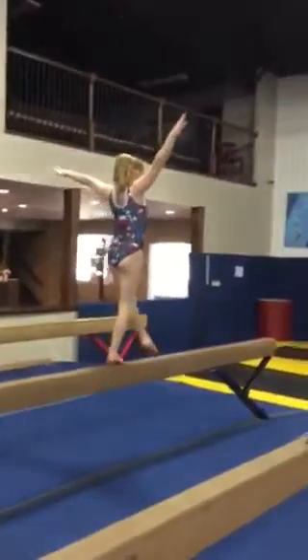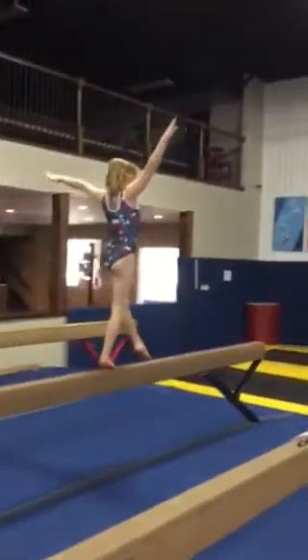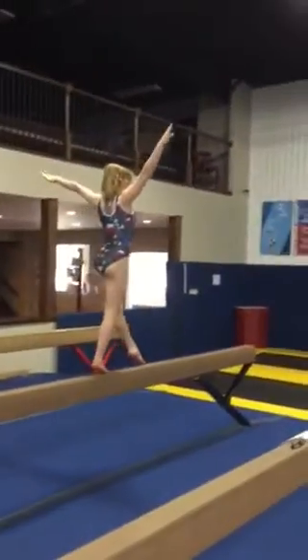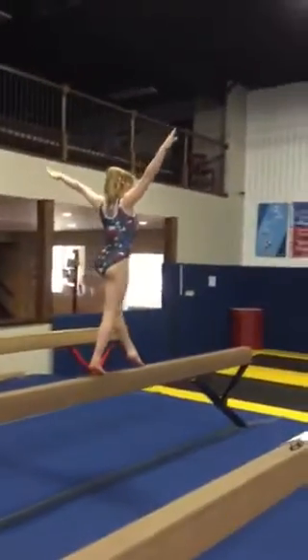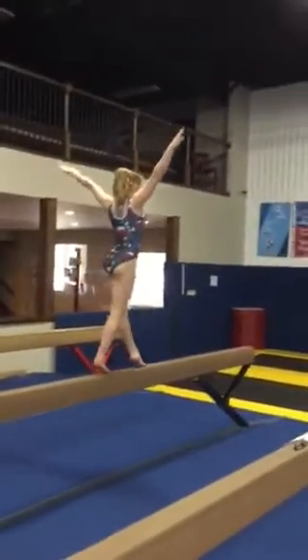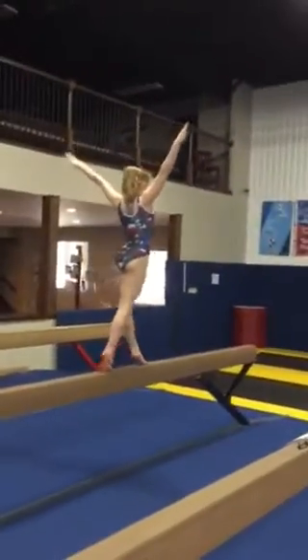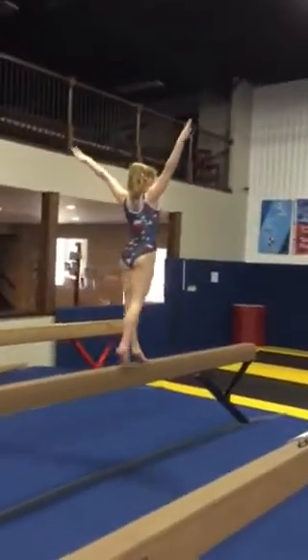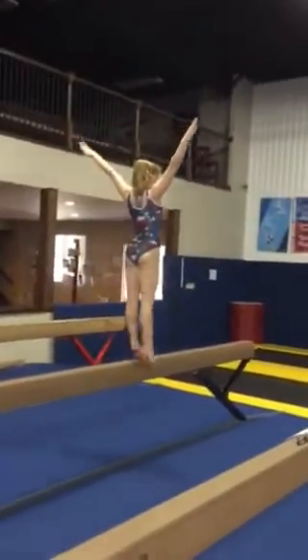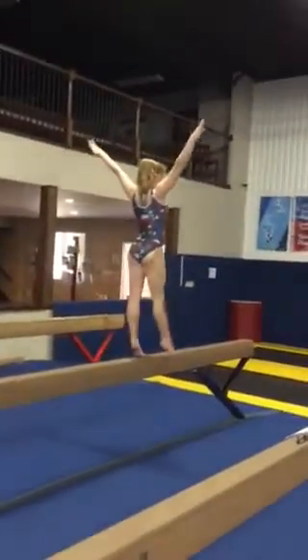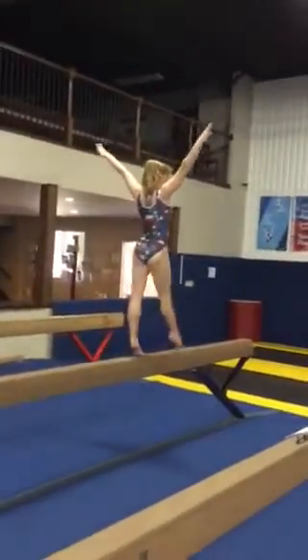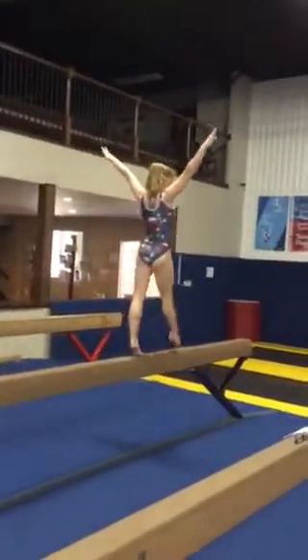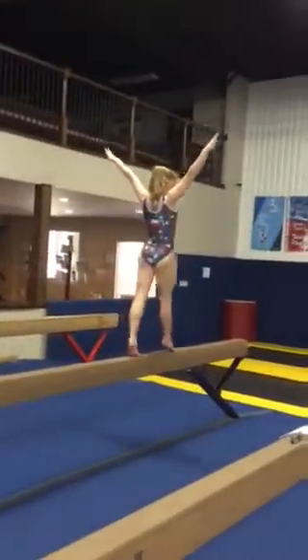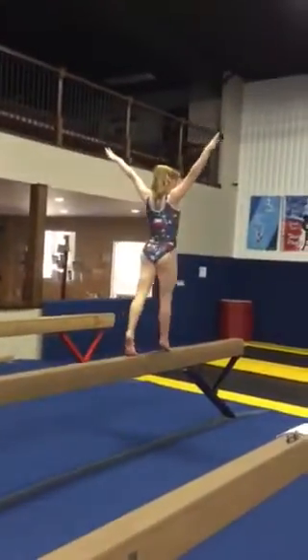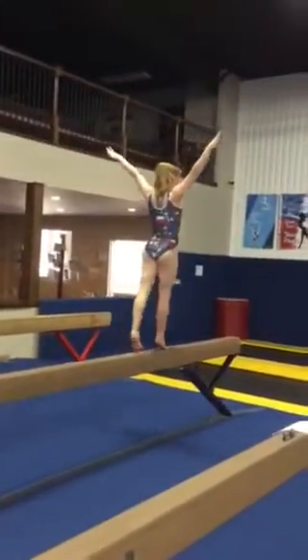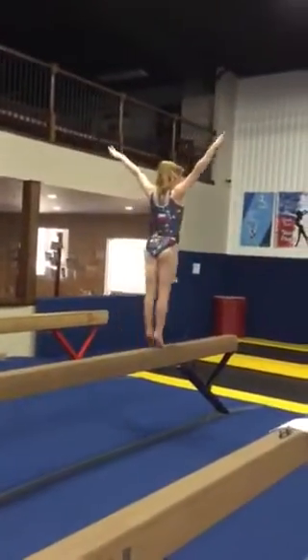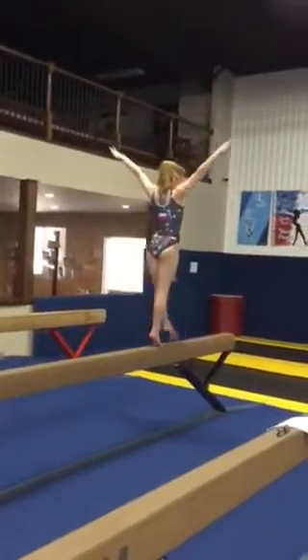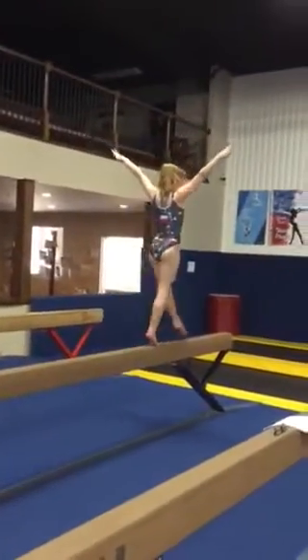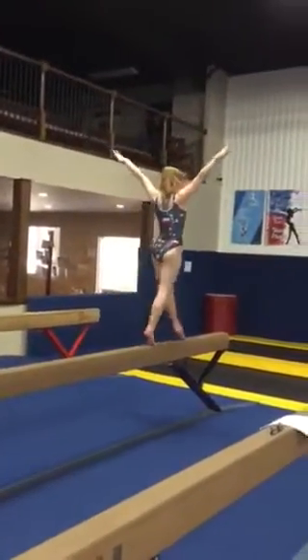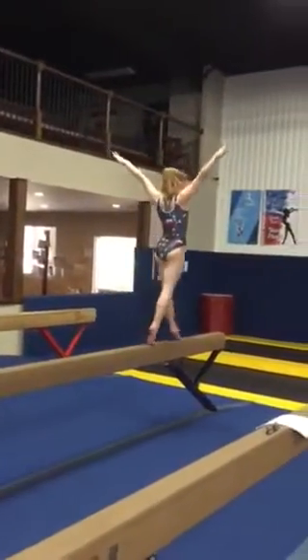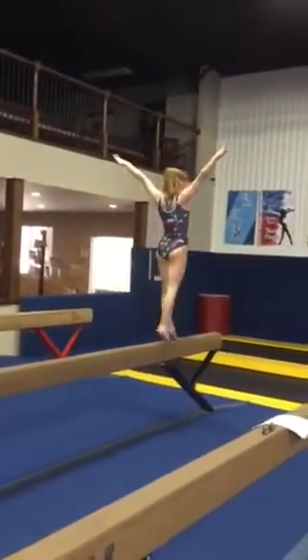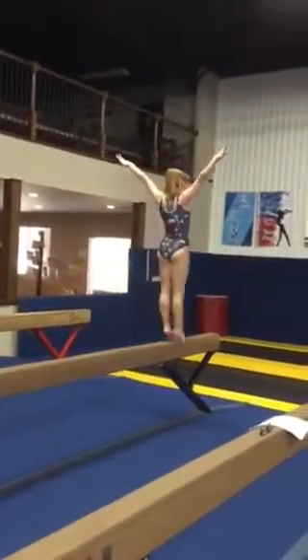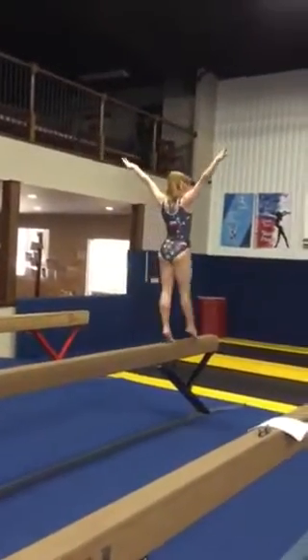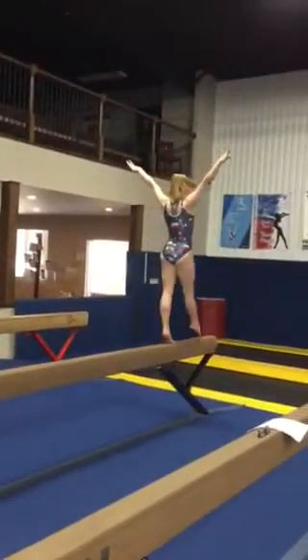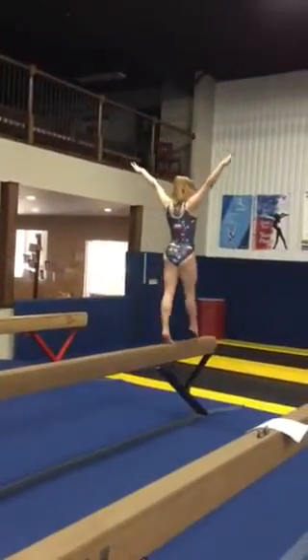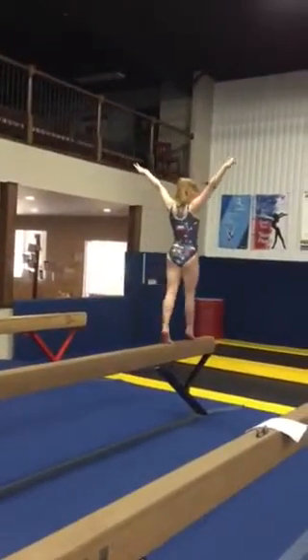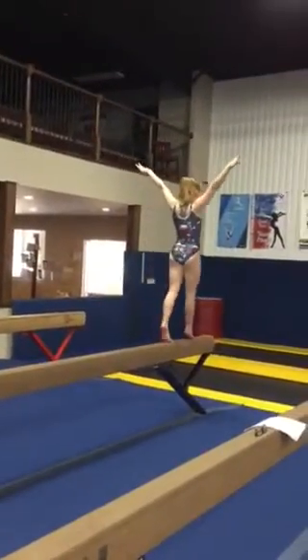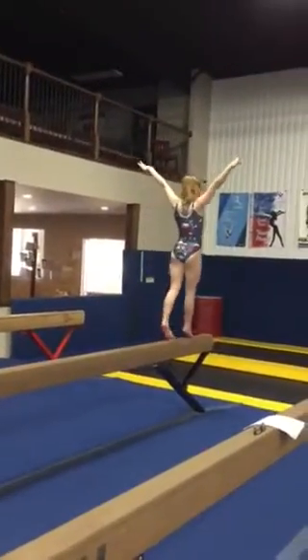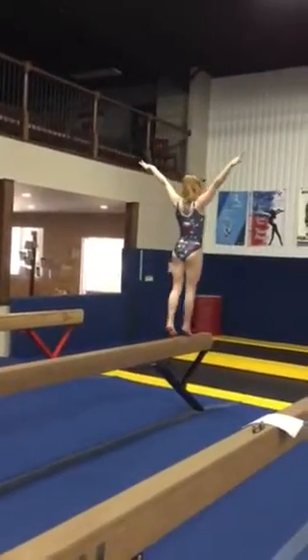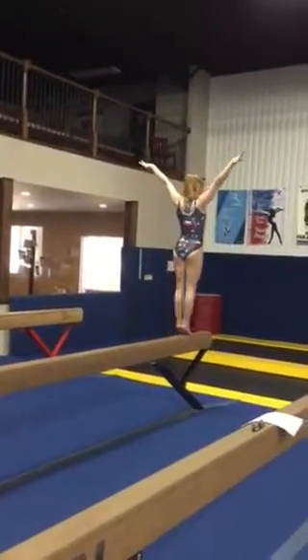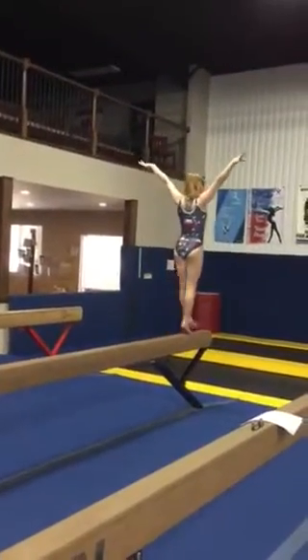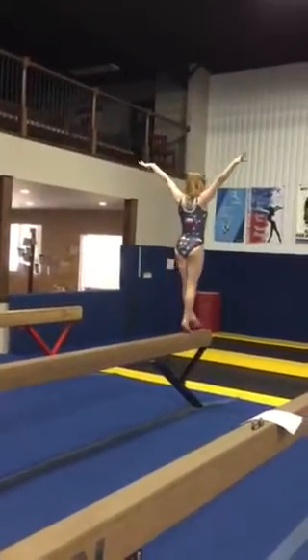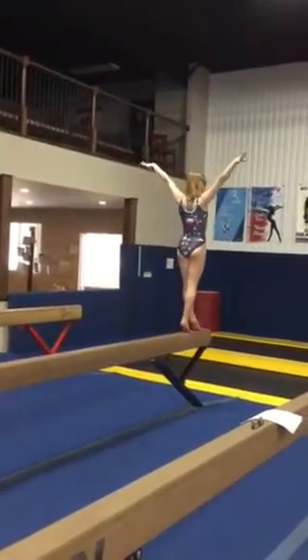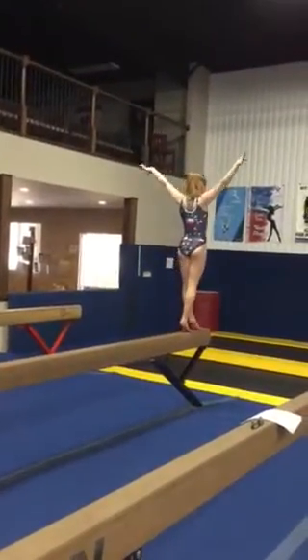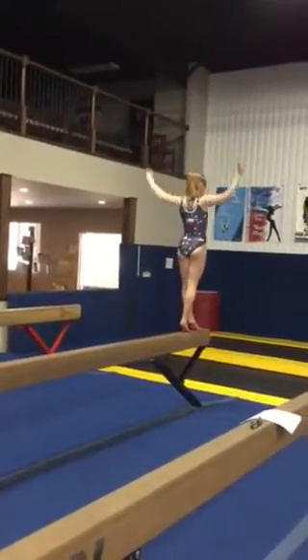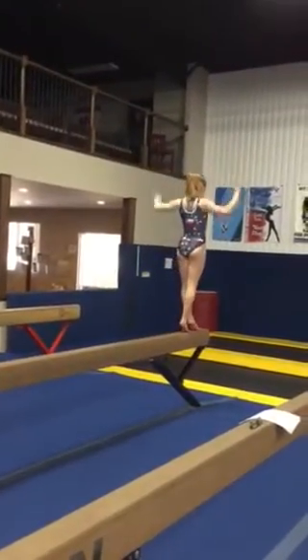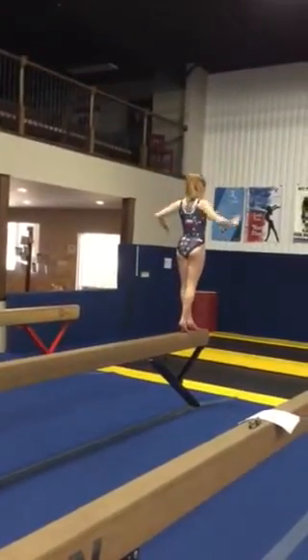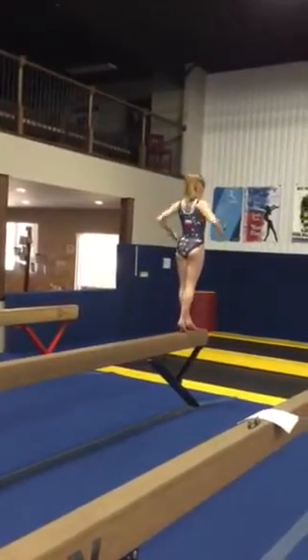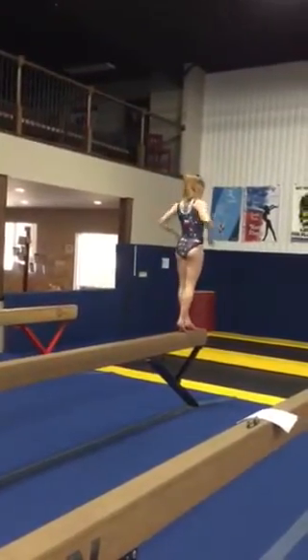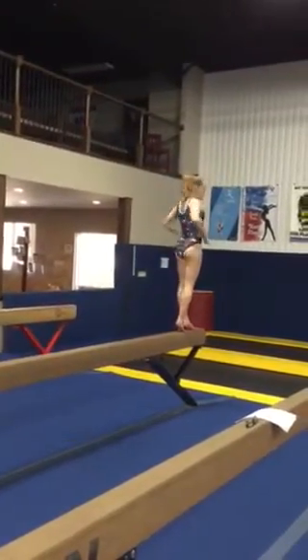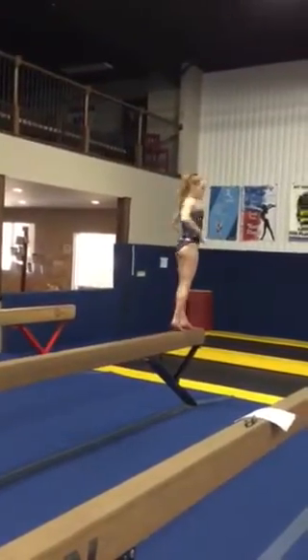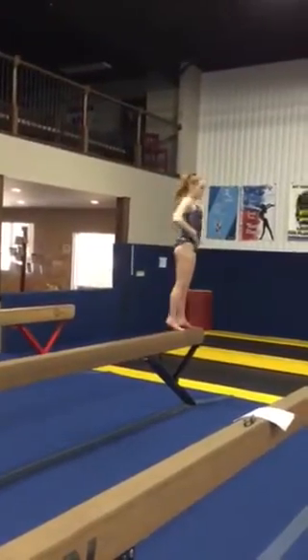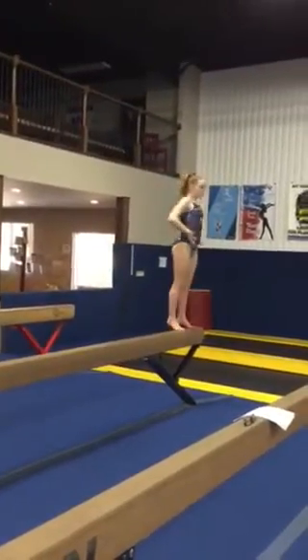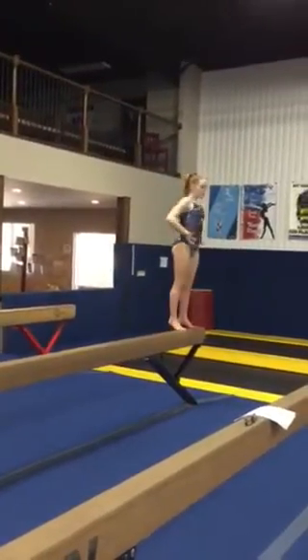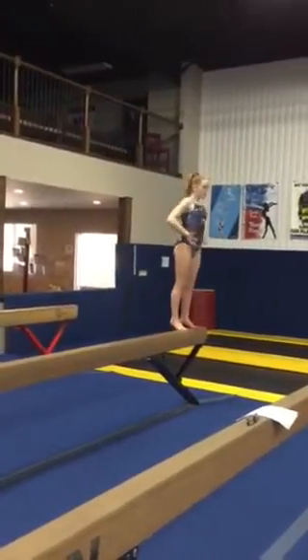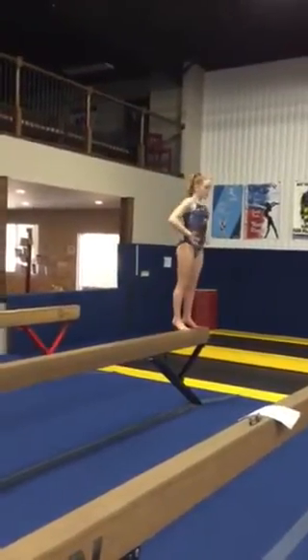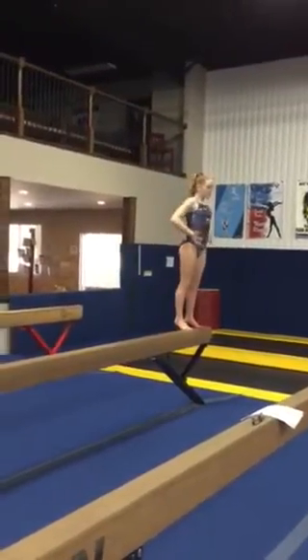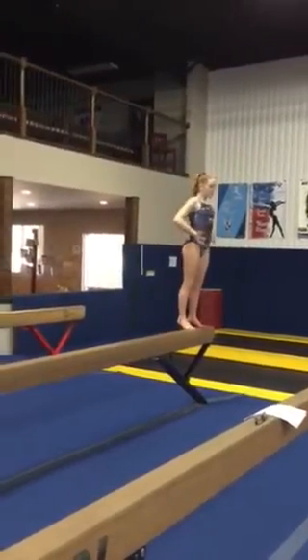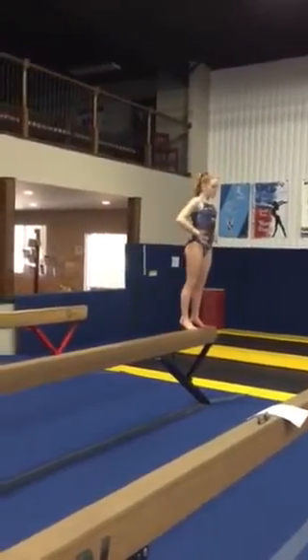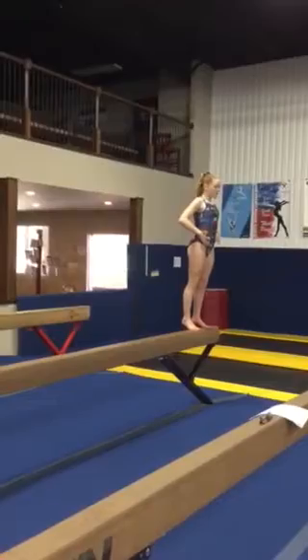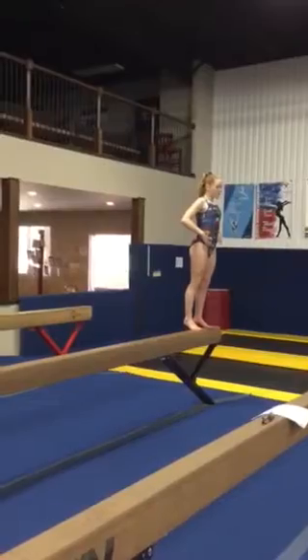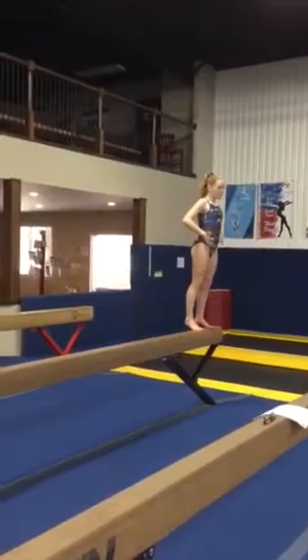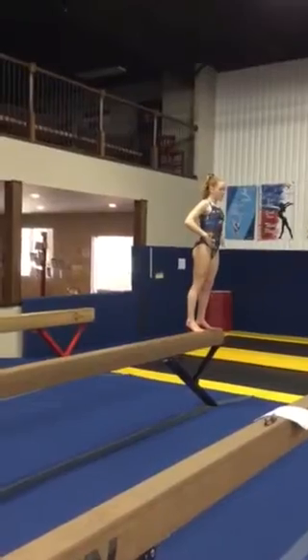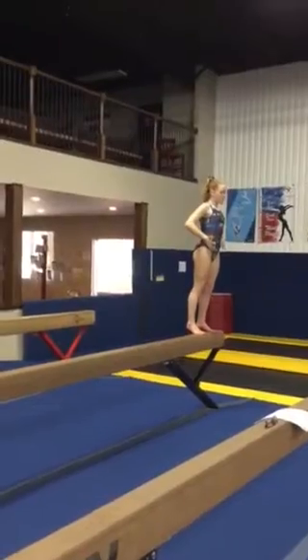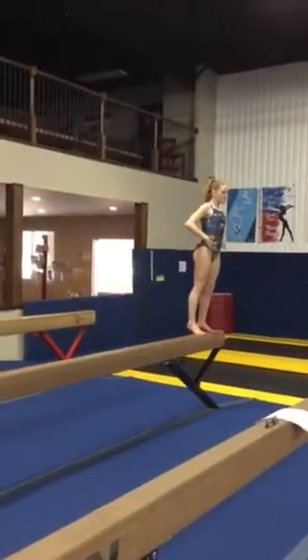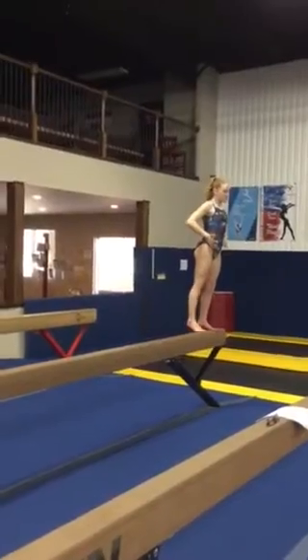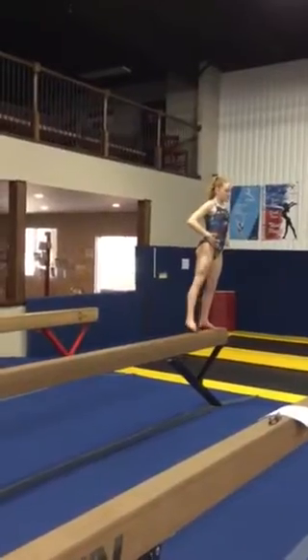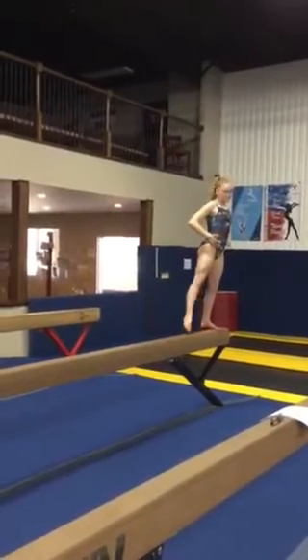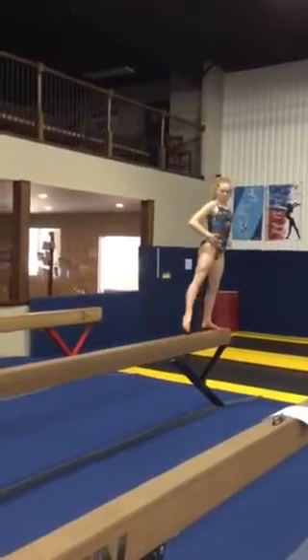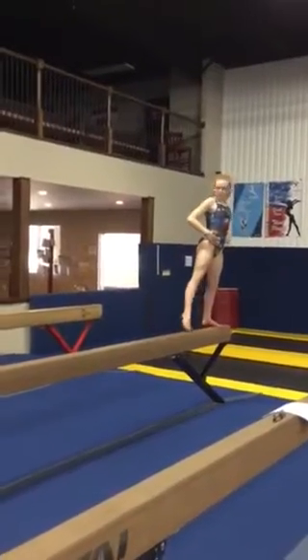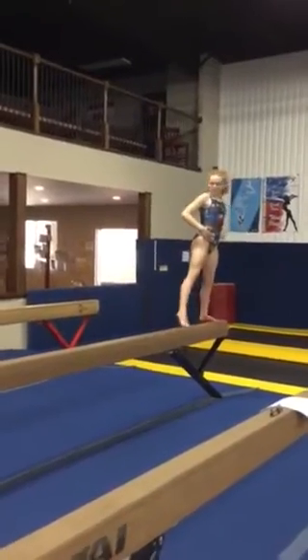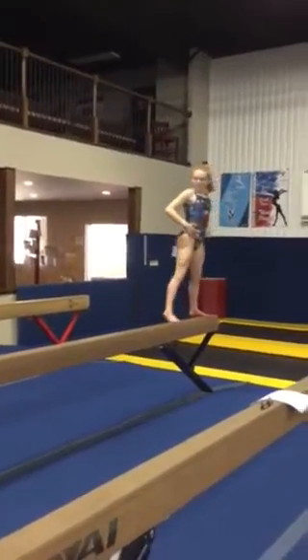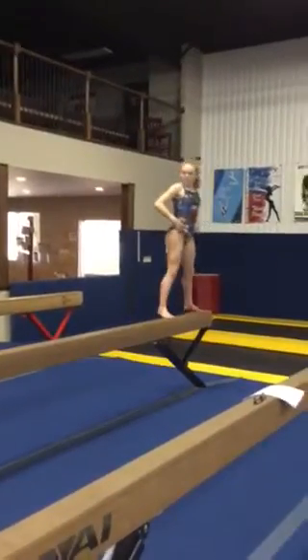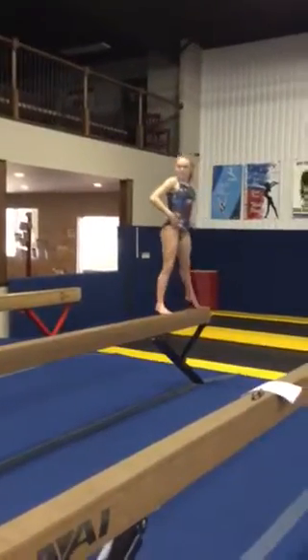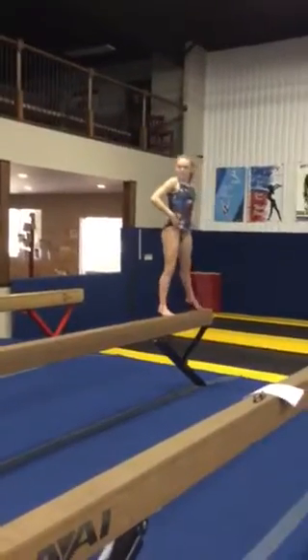Walk on your toes to the end of the beam. Turn to the right, hands on your hips, walk sideways to the middle.